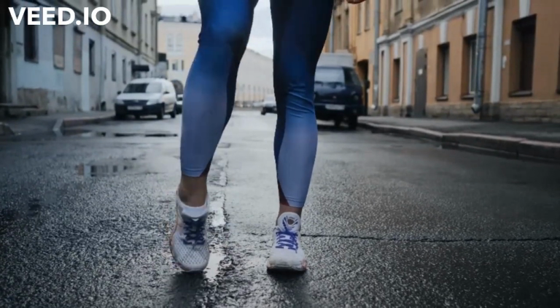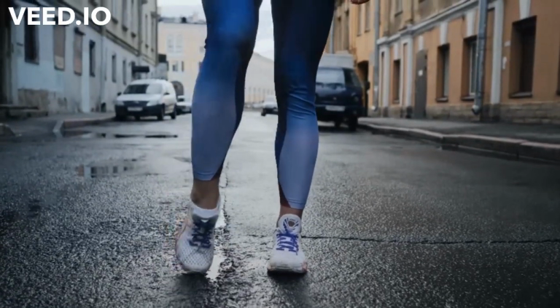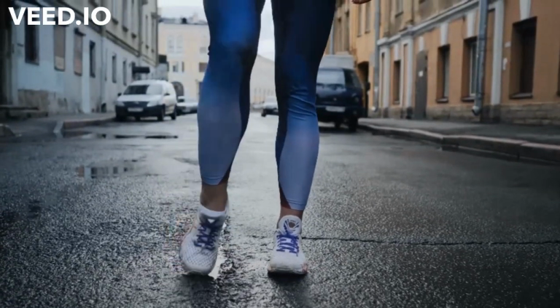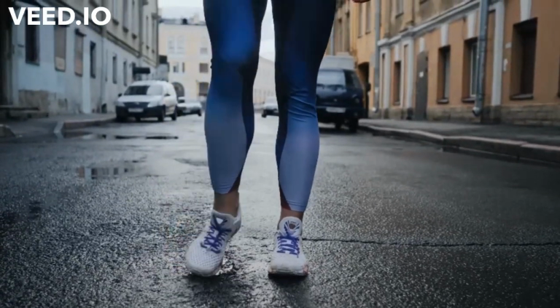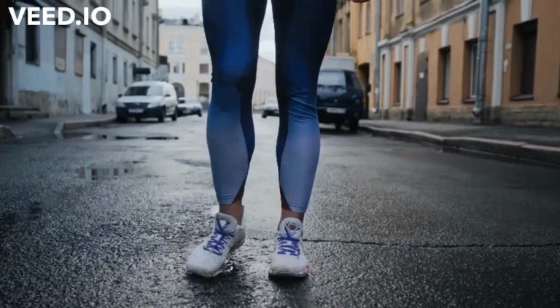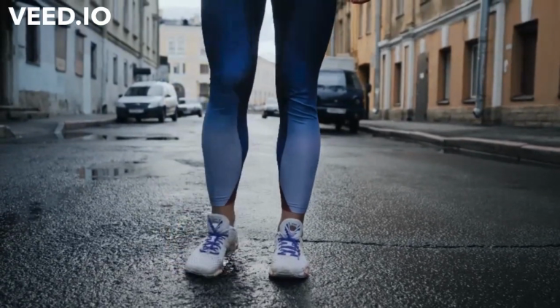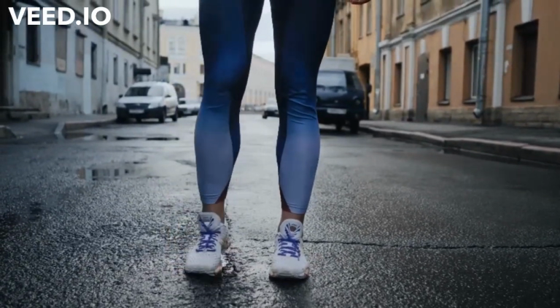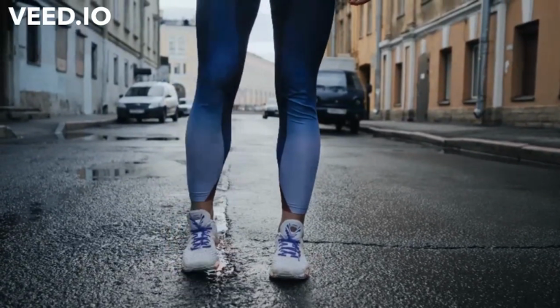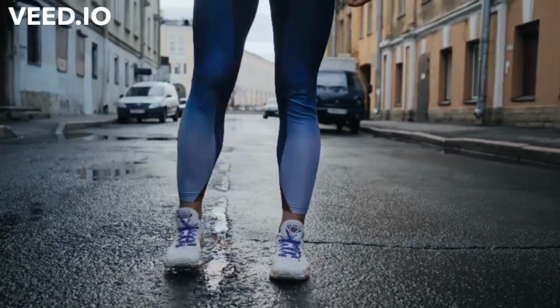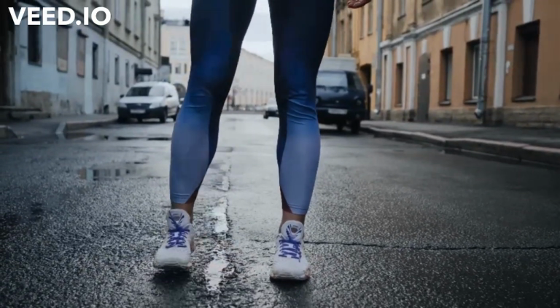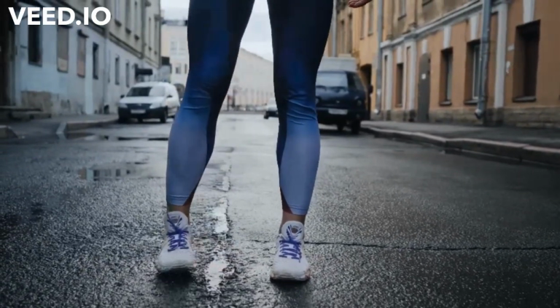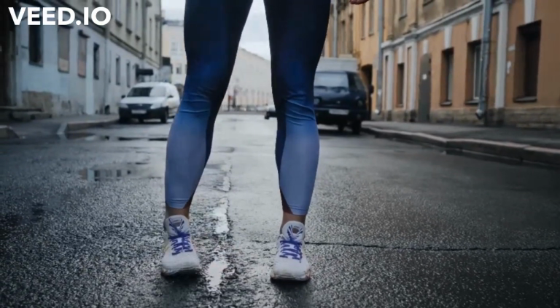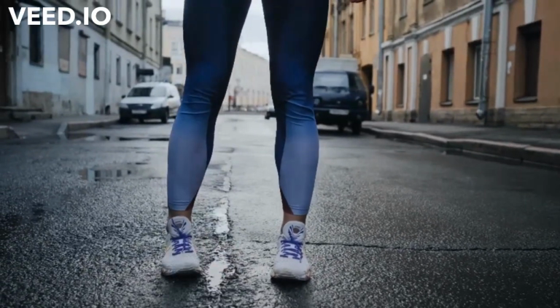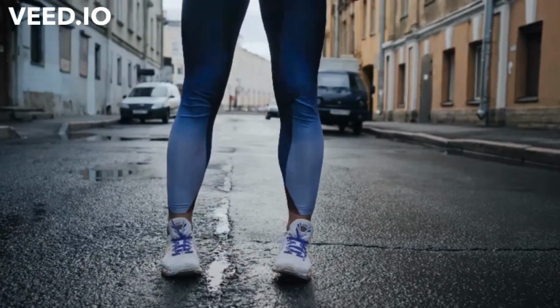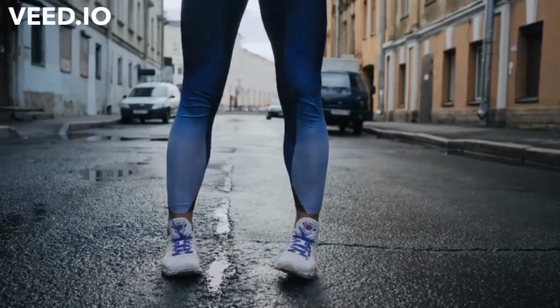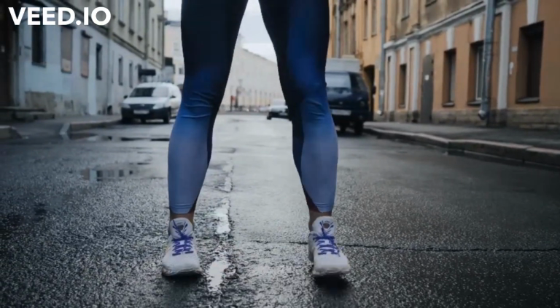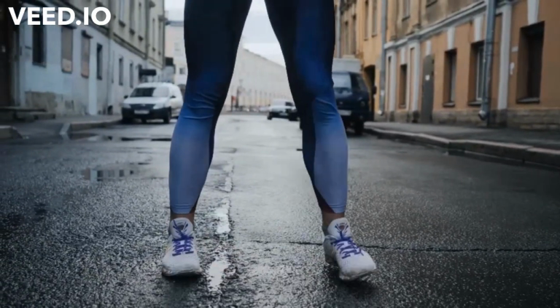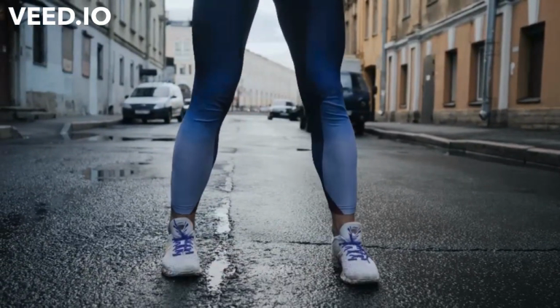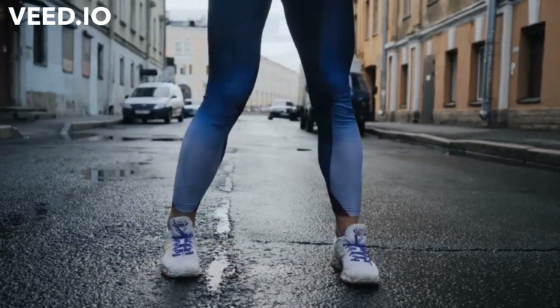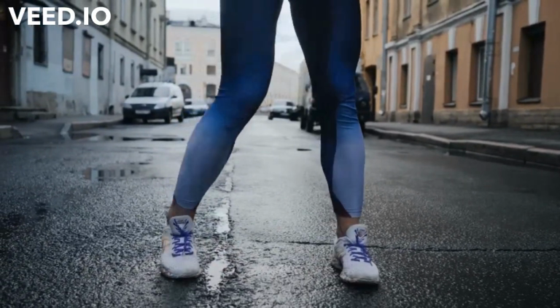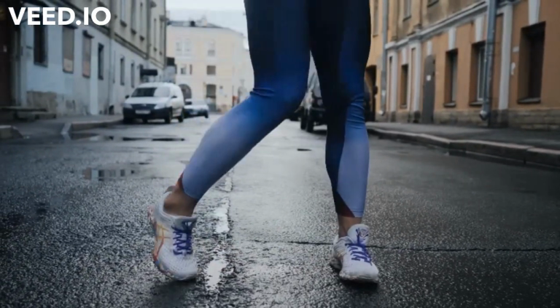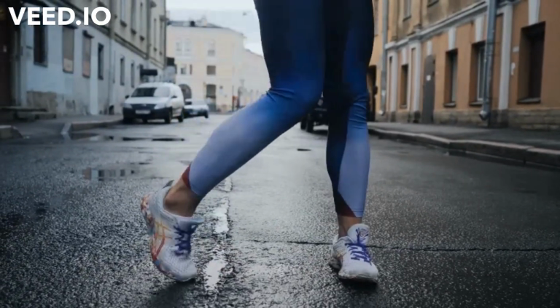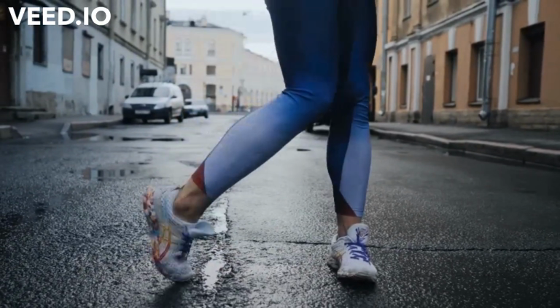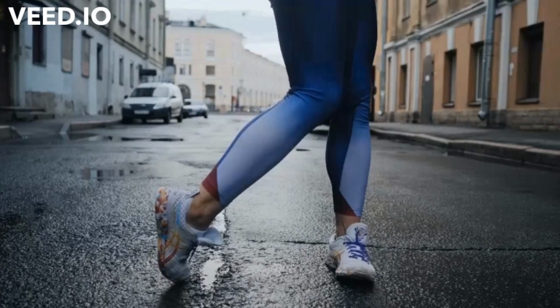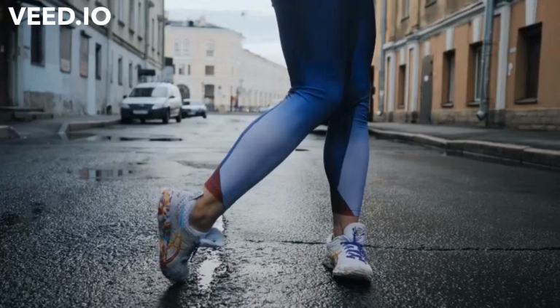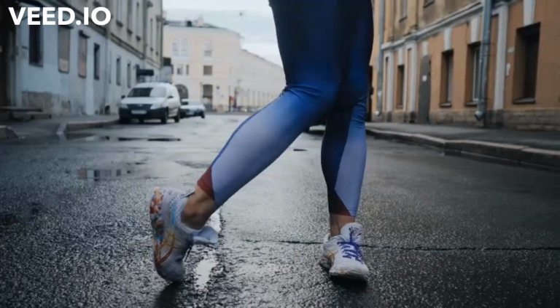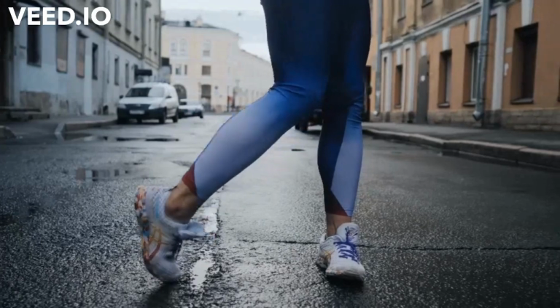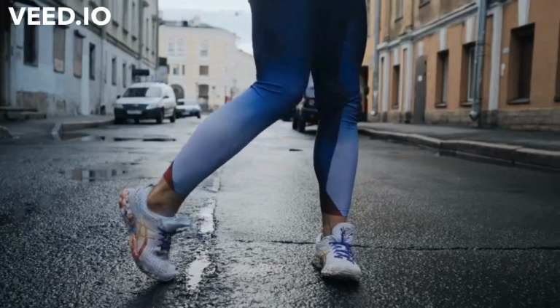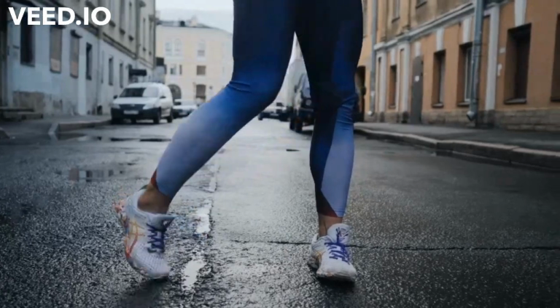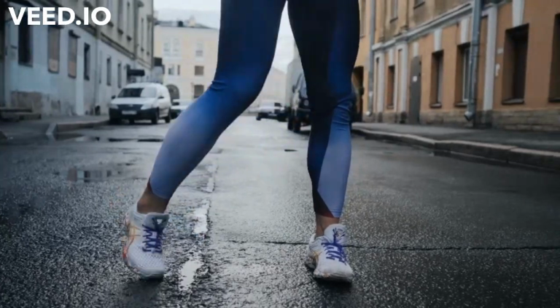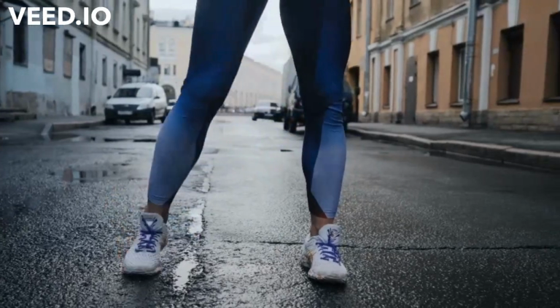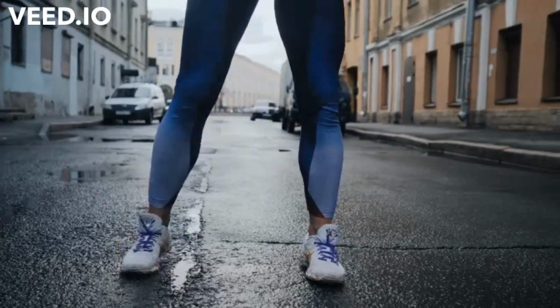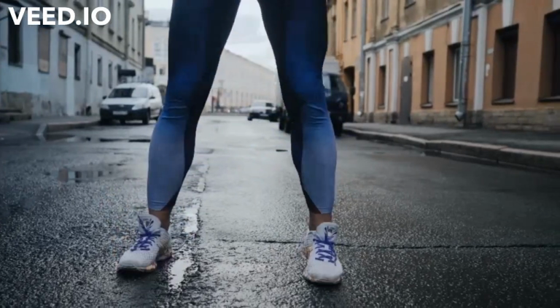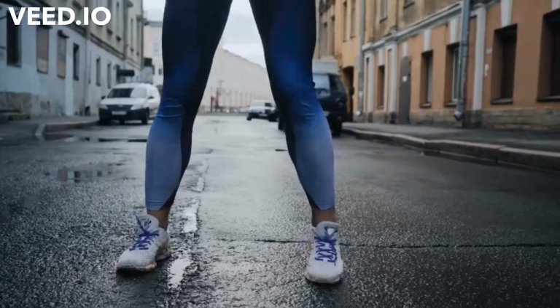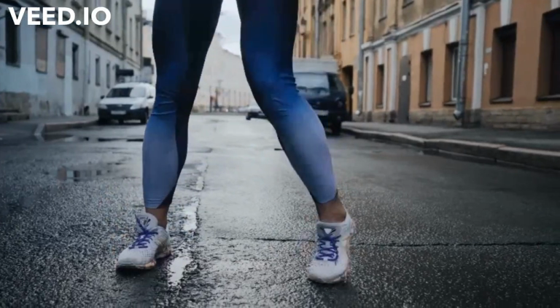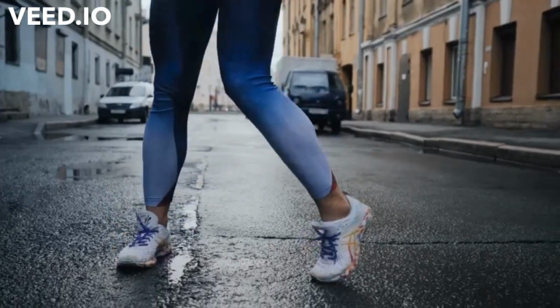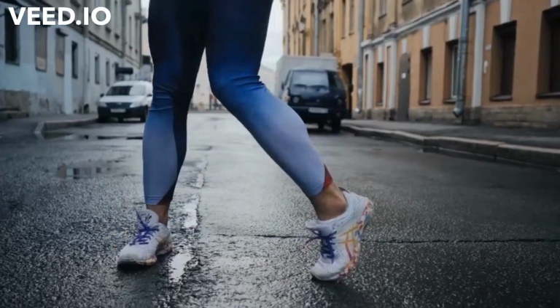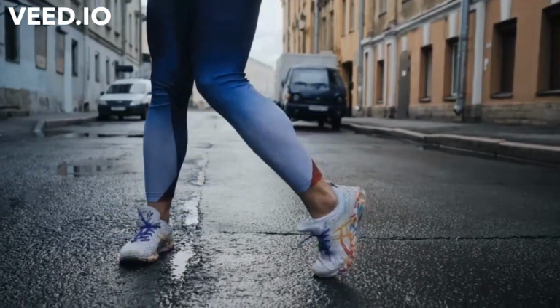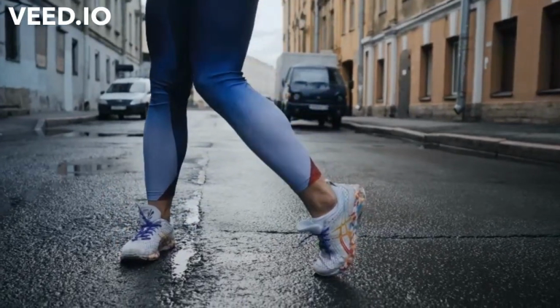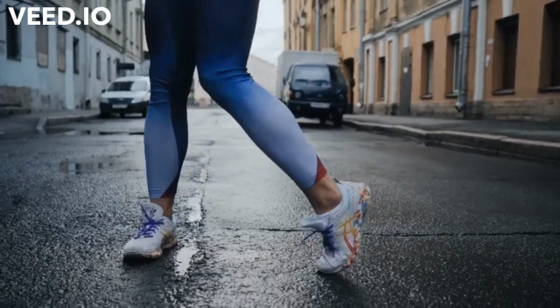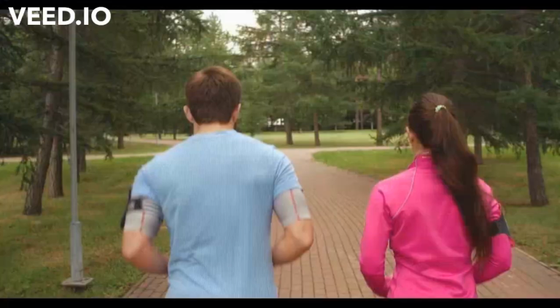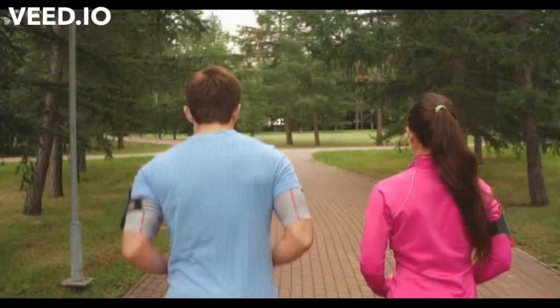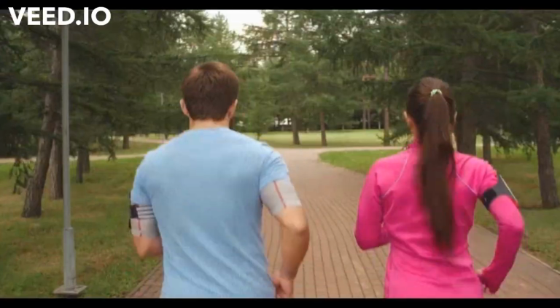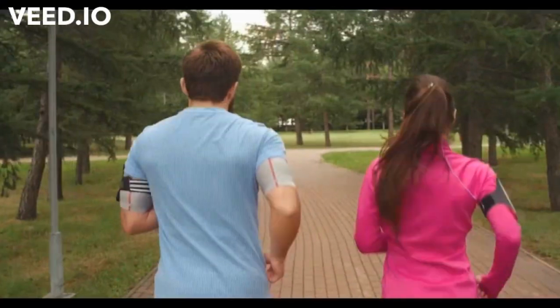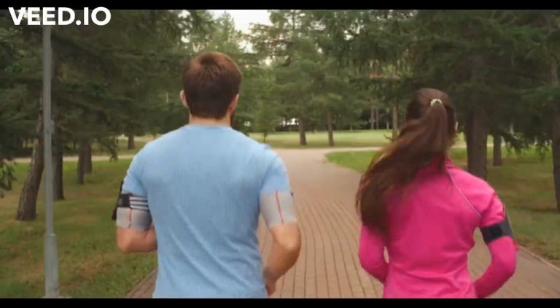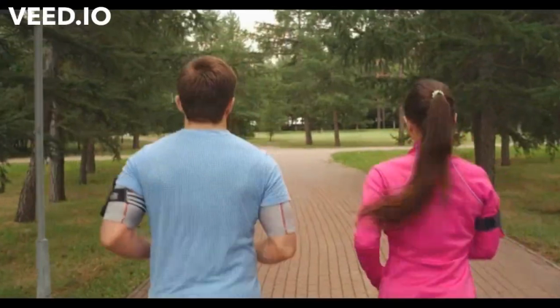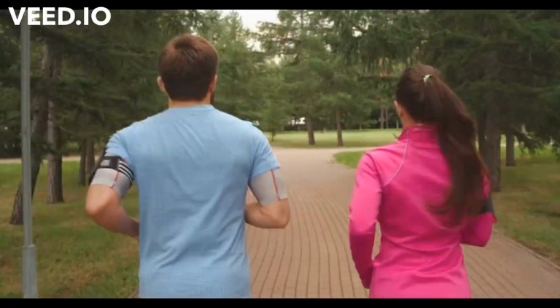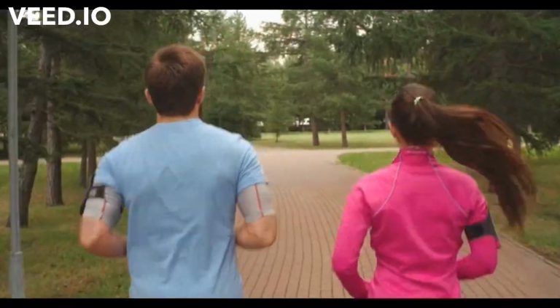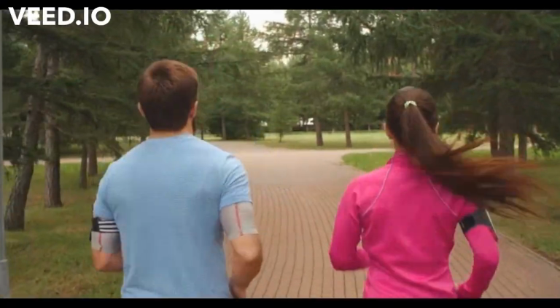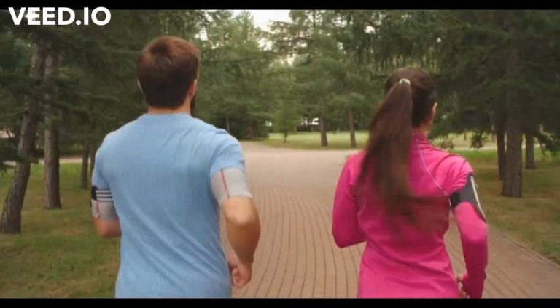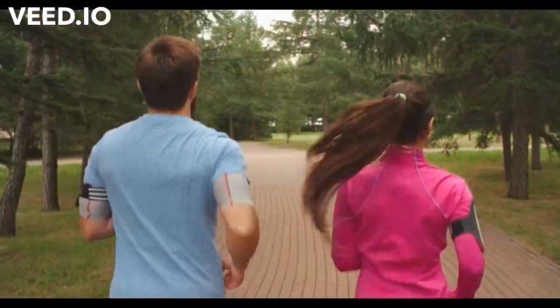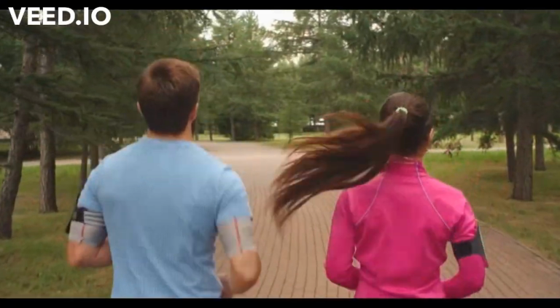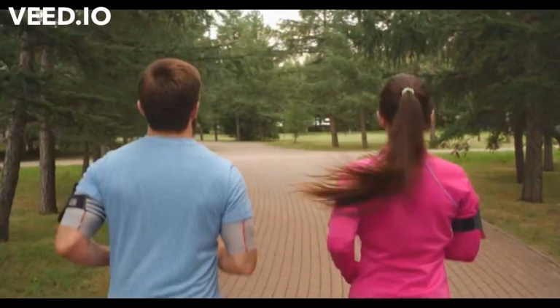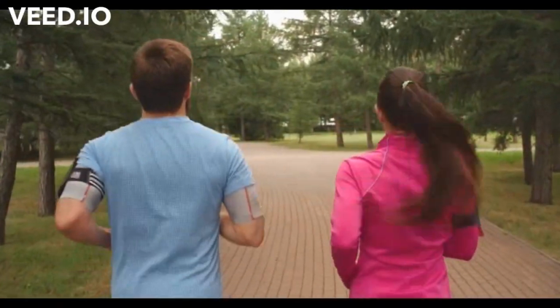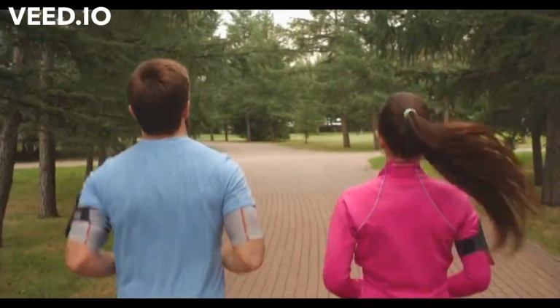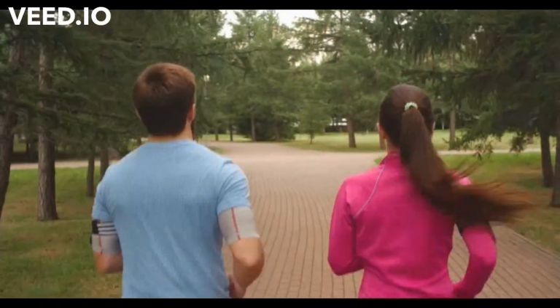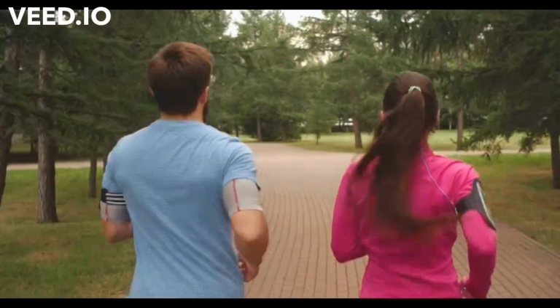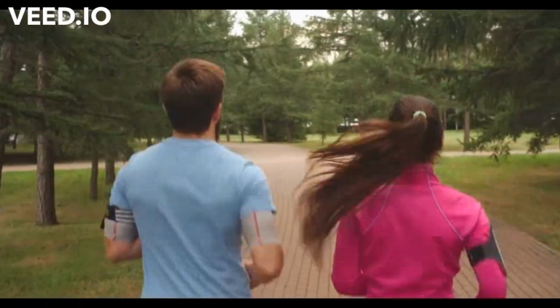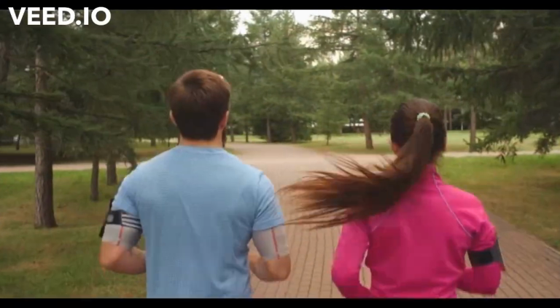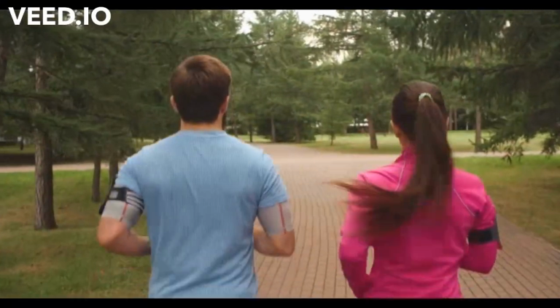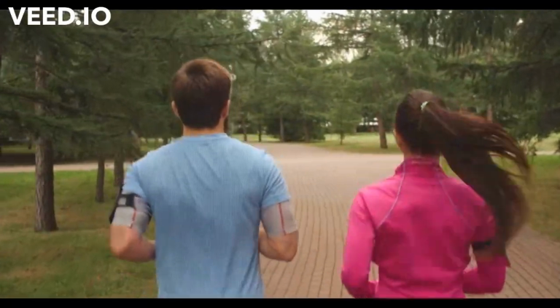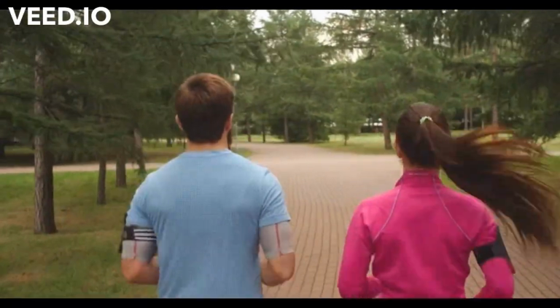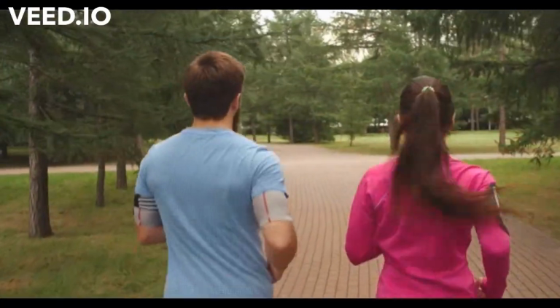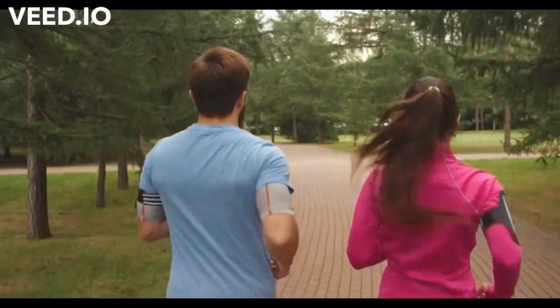It is better to run at a speed at which you can still converse. If you find yourself losing breath, slow your pace down until you've recovered.